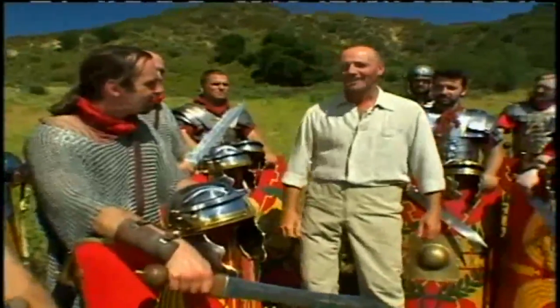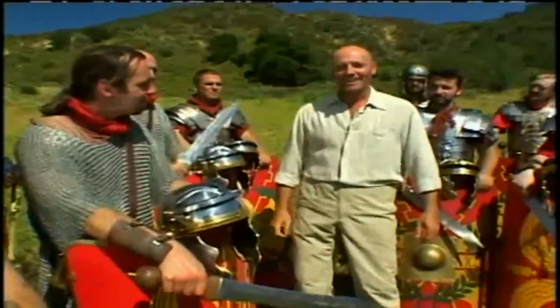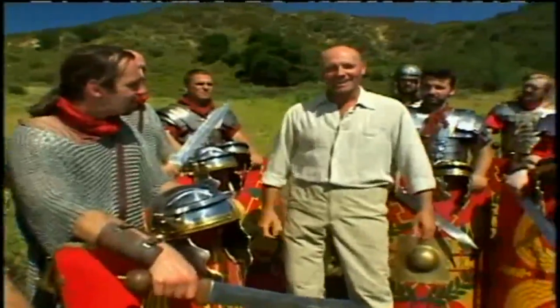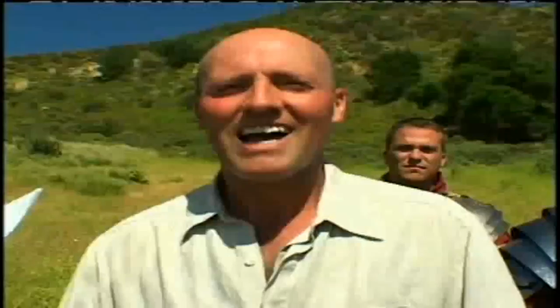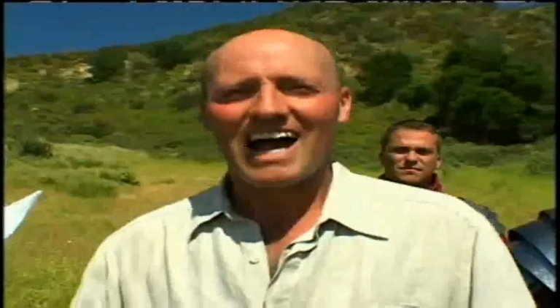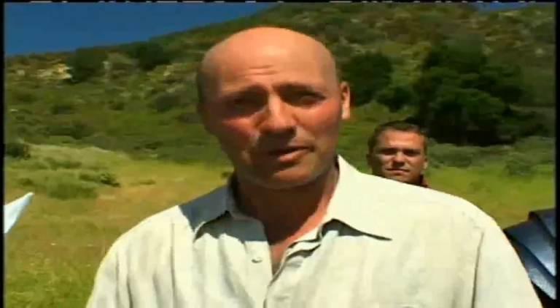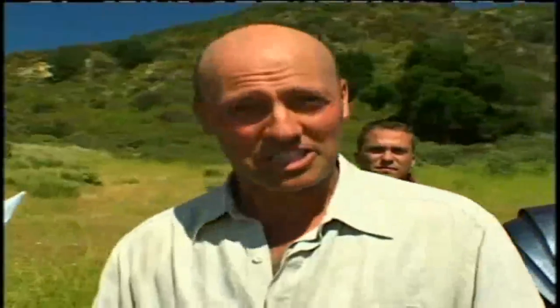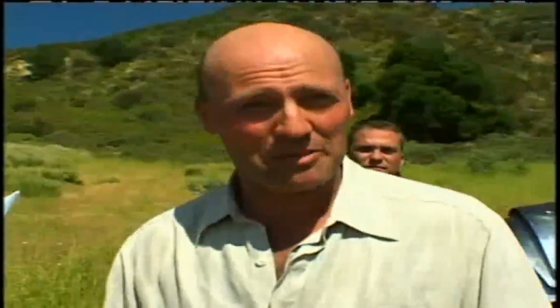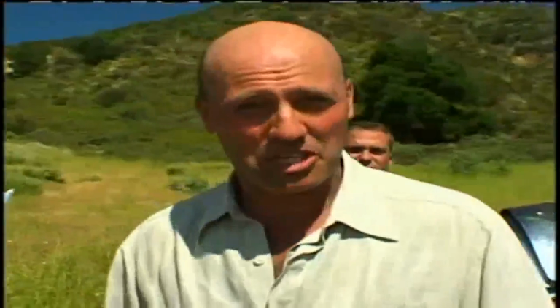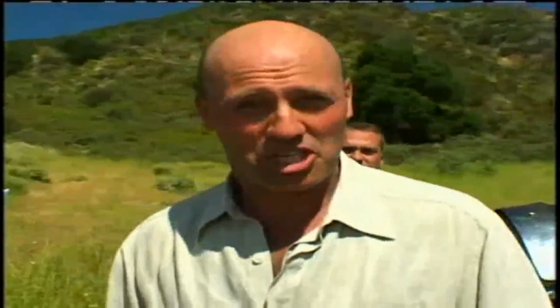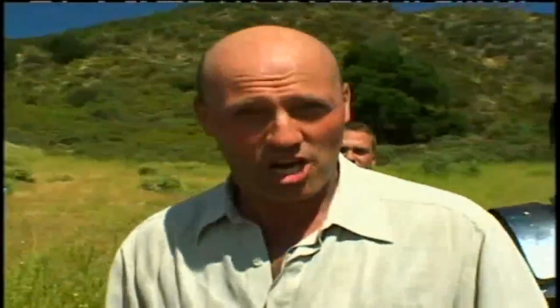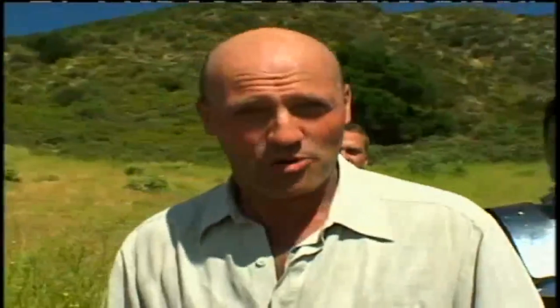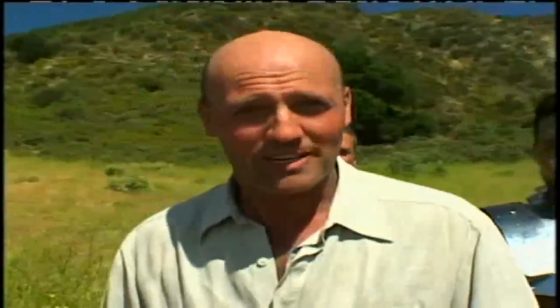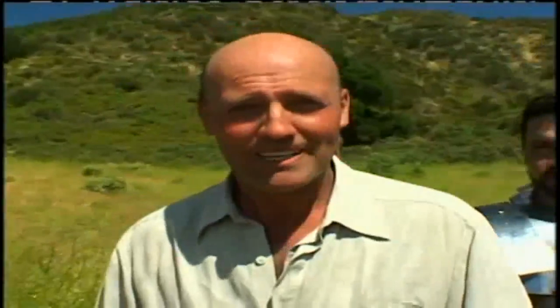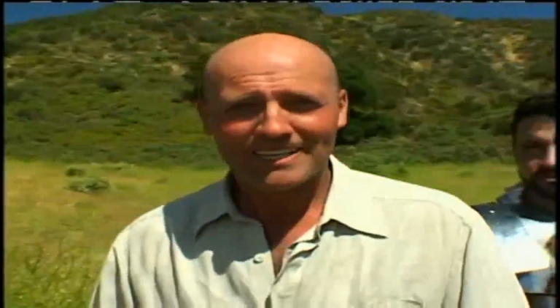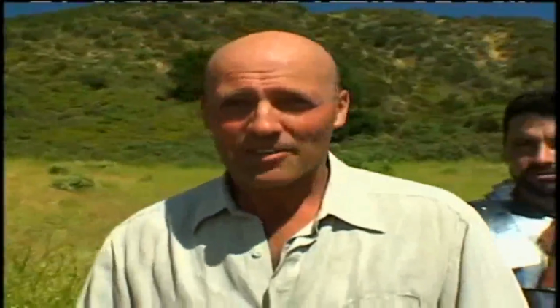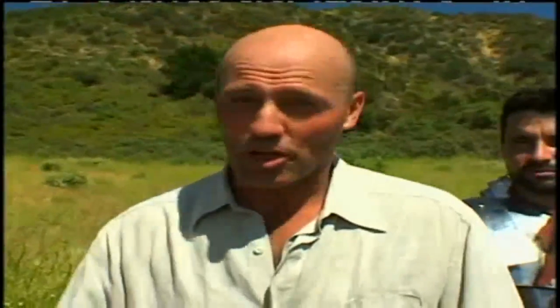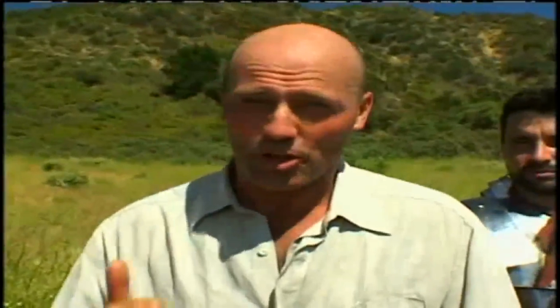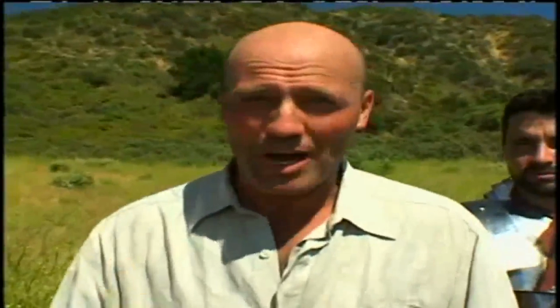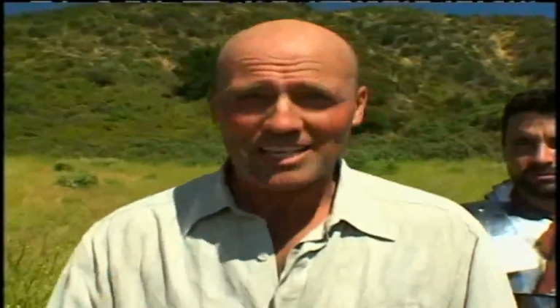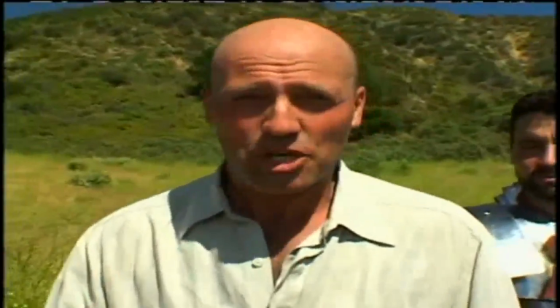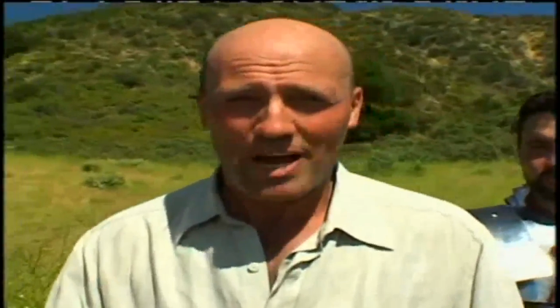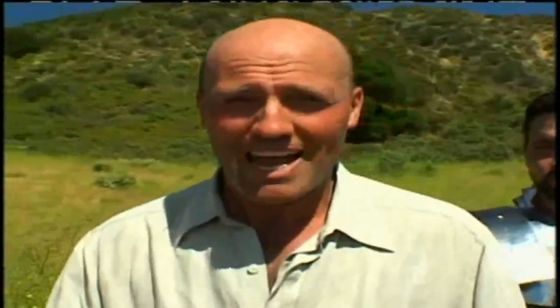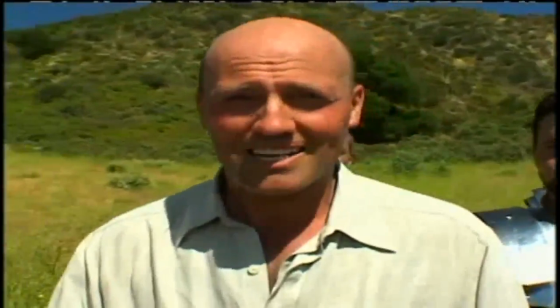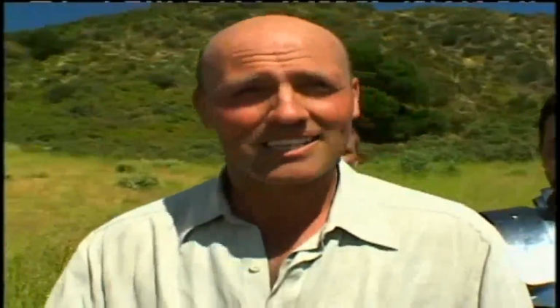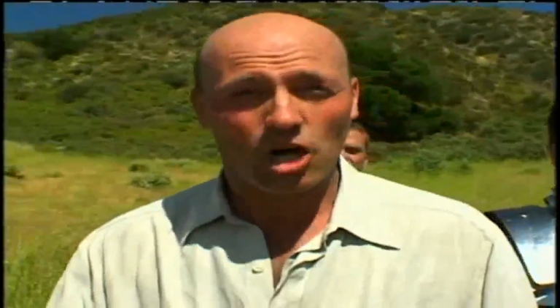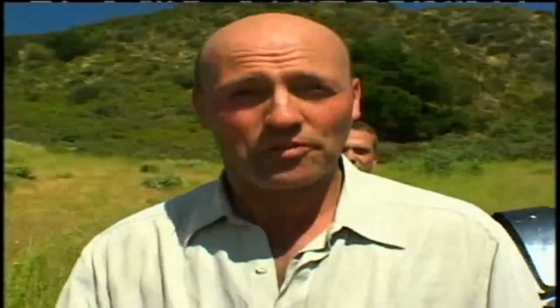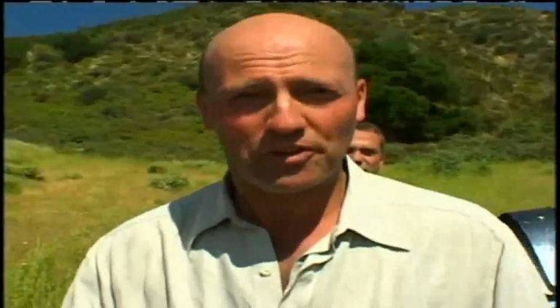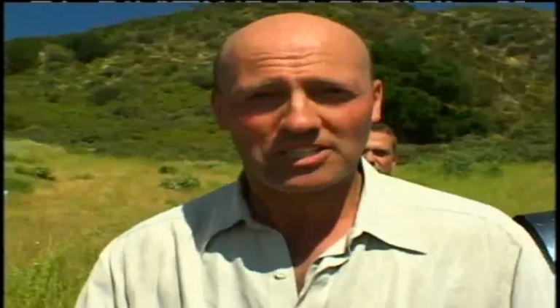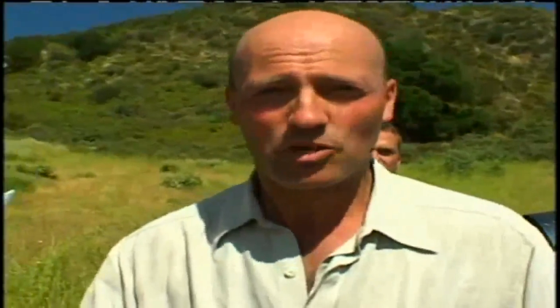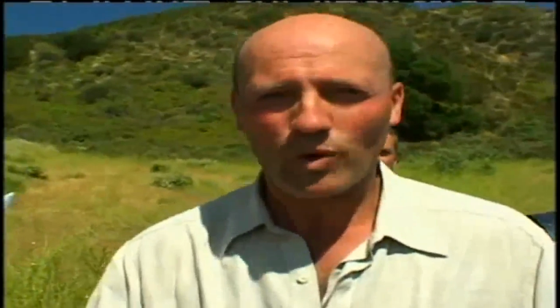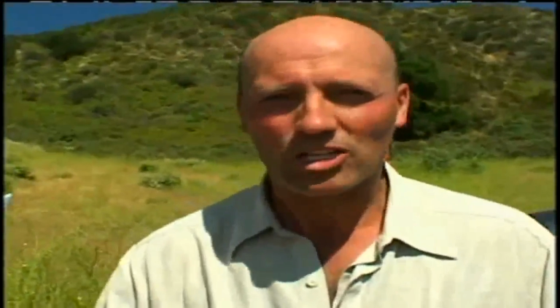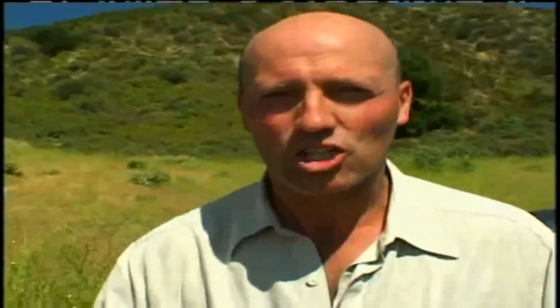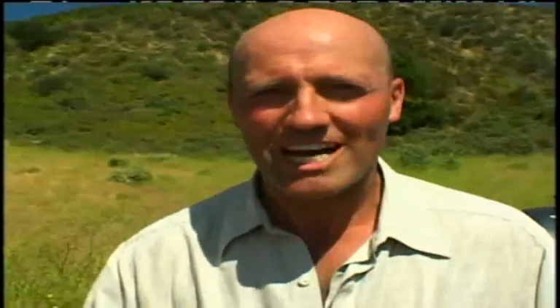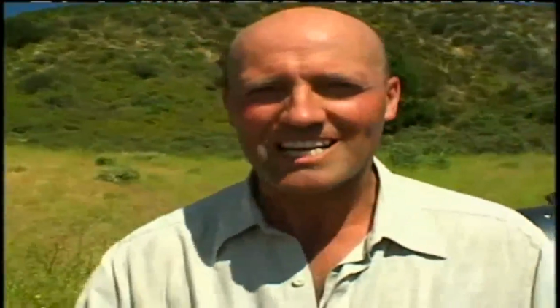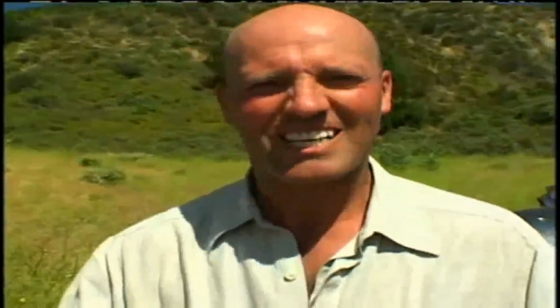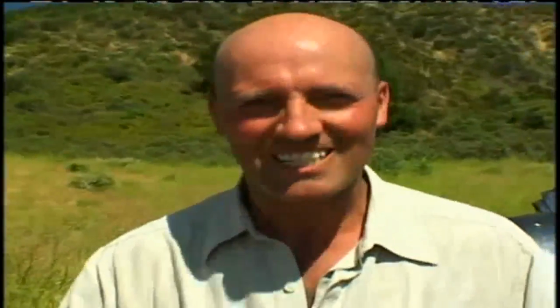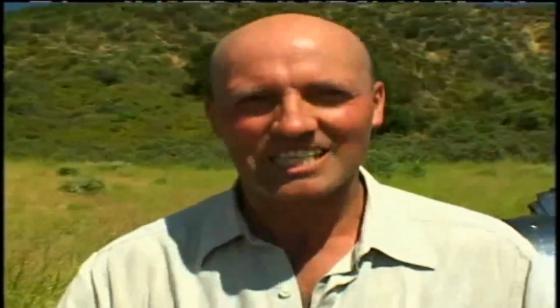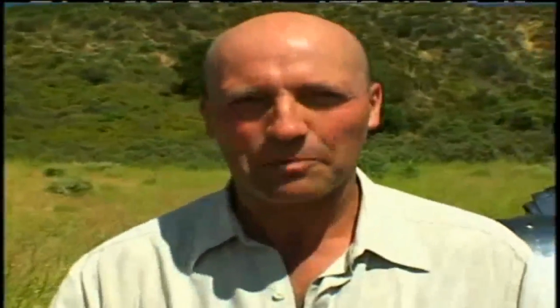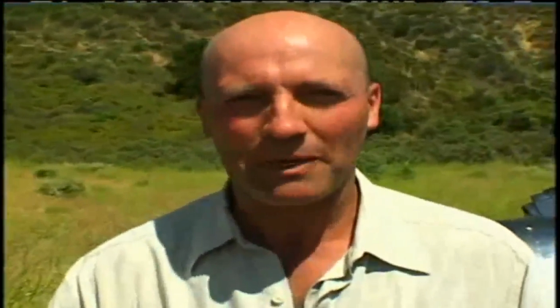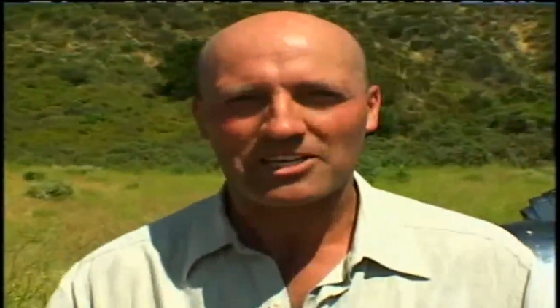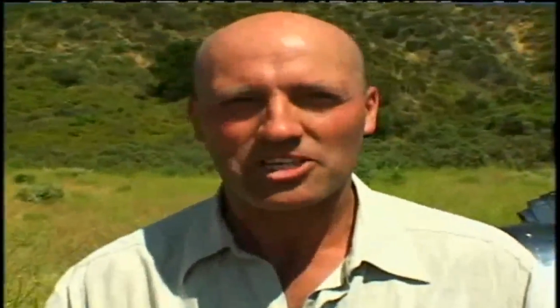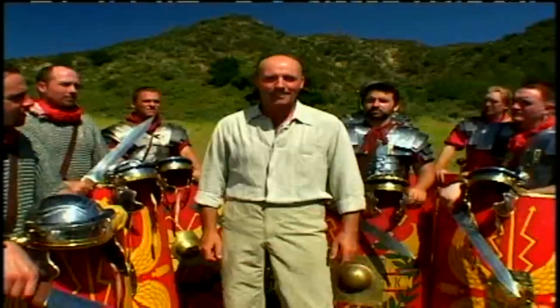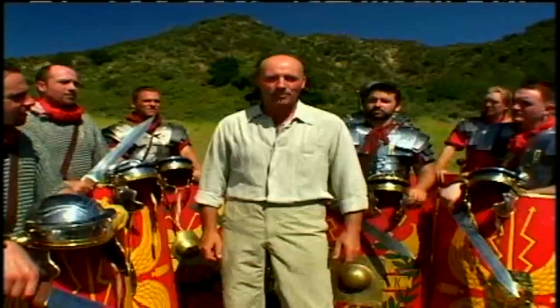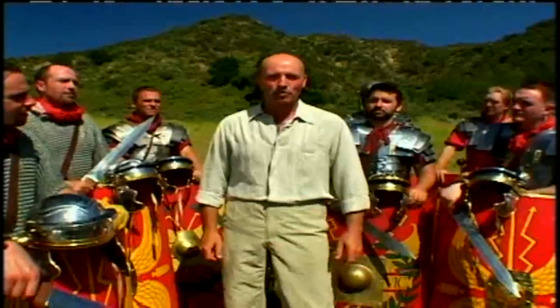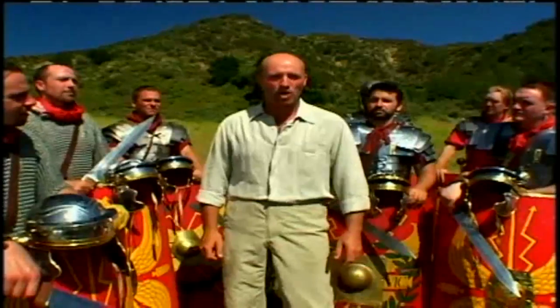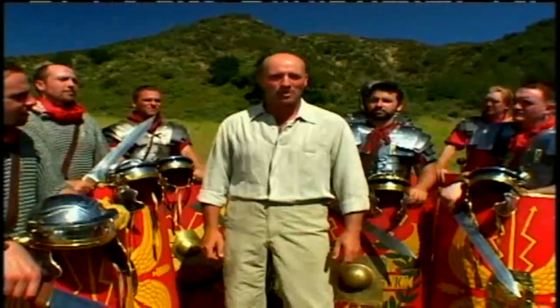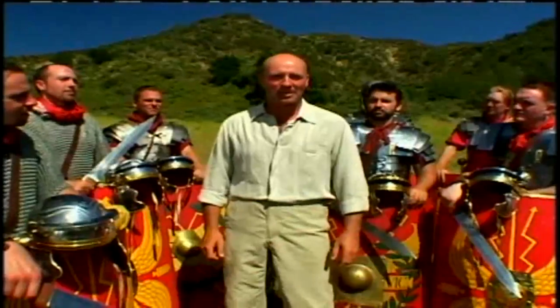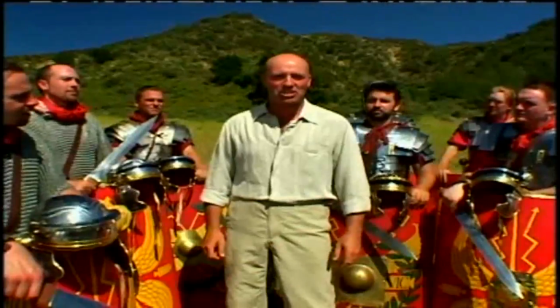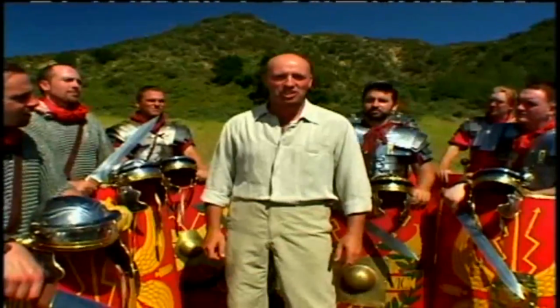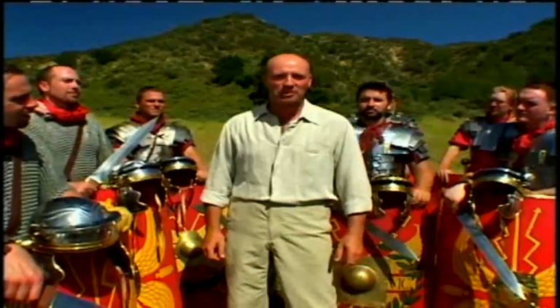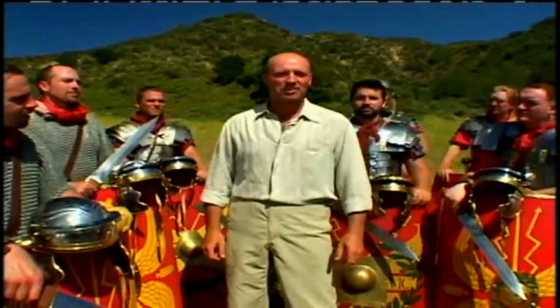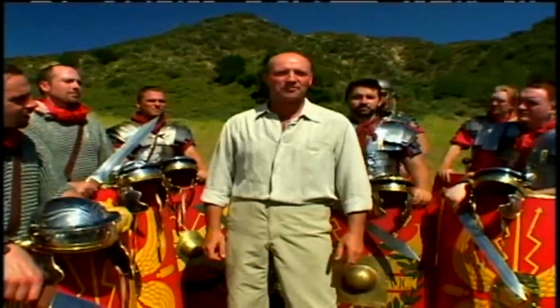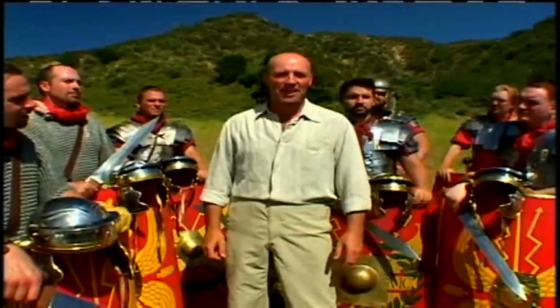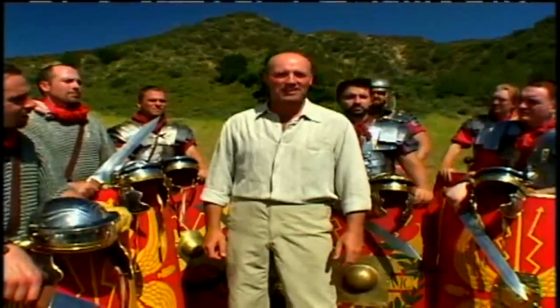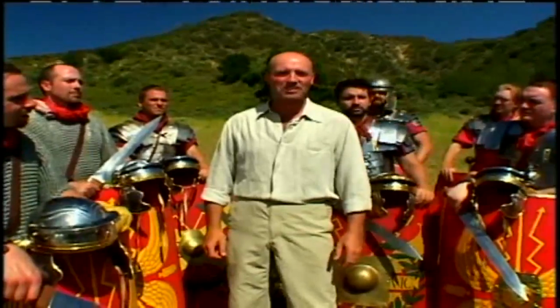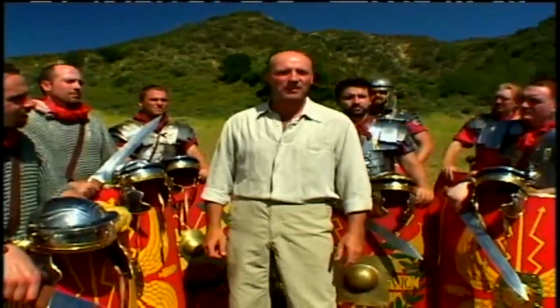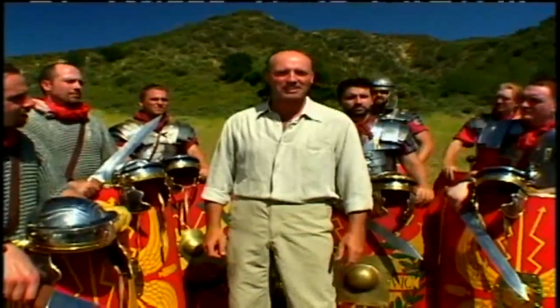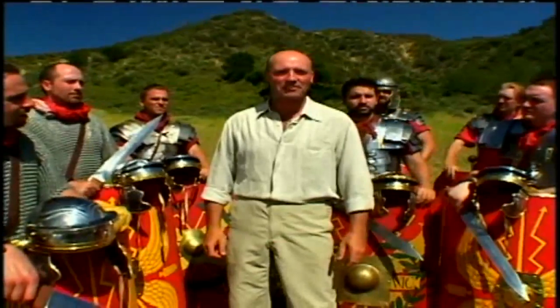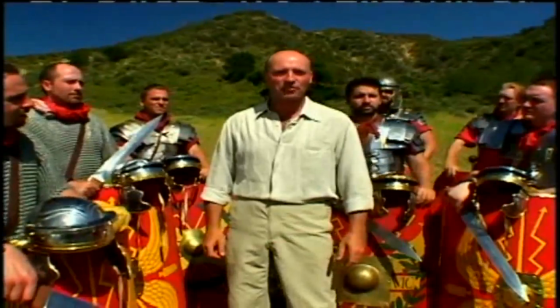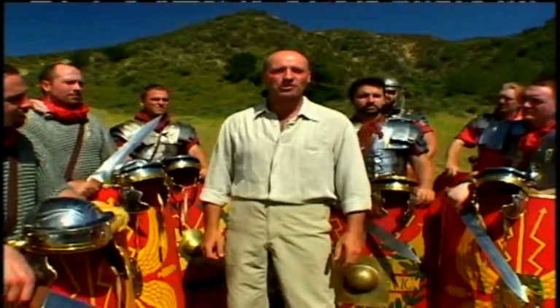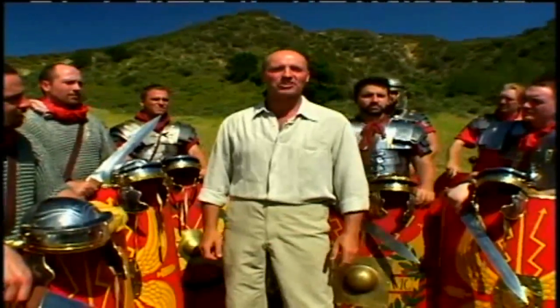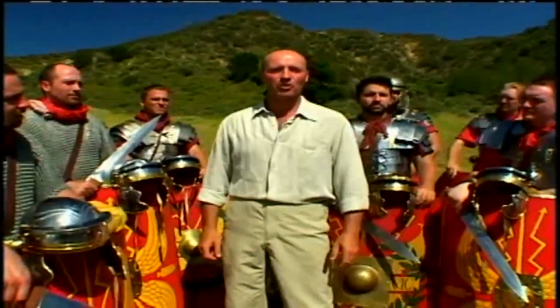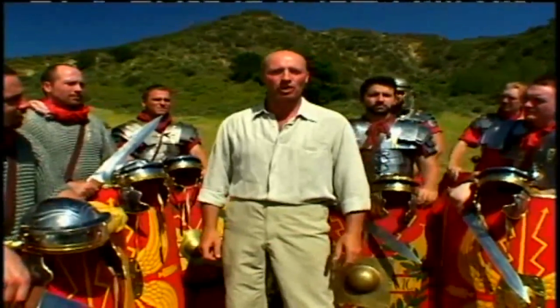Our team has shown that on the right terrain, confident, well-trained and disciplined, the Roman Legion was the finest fighting force in the world.